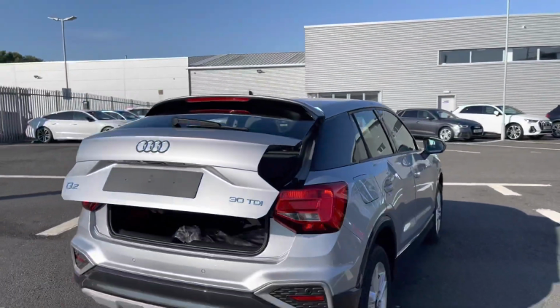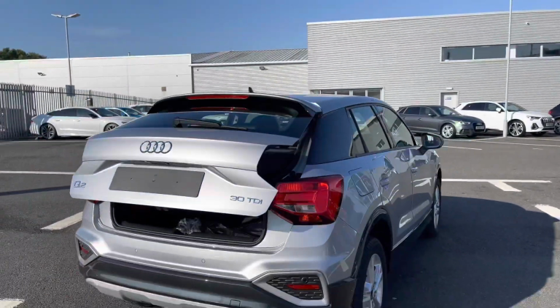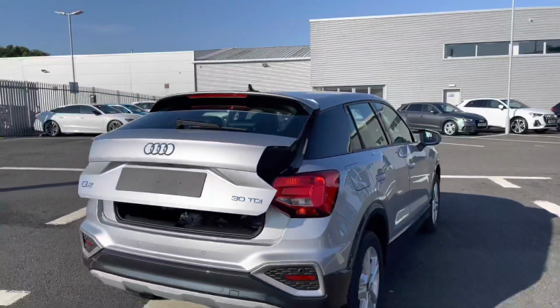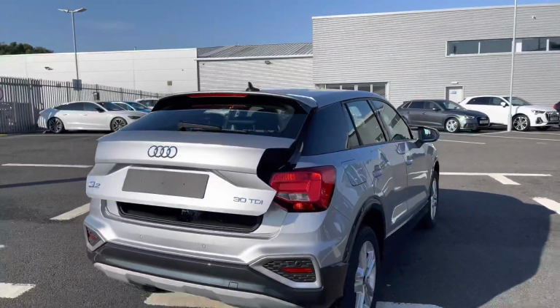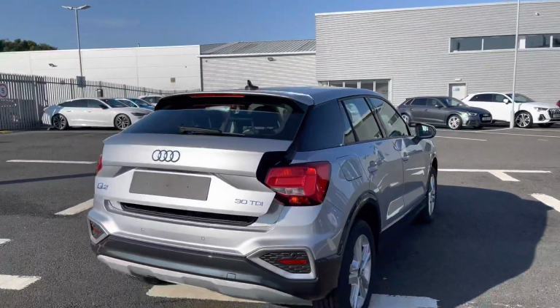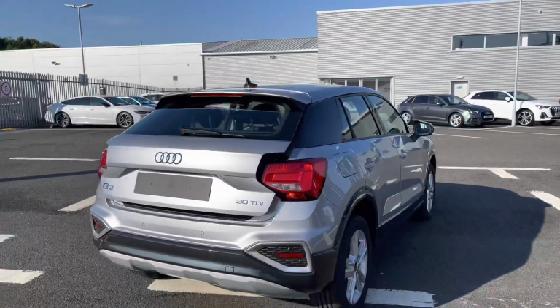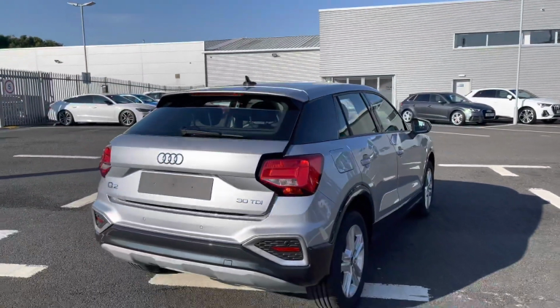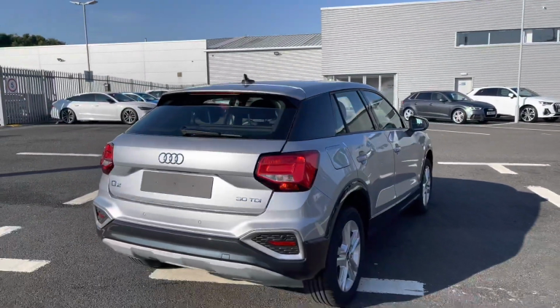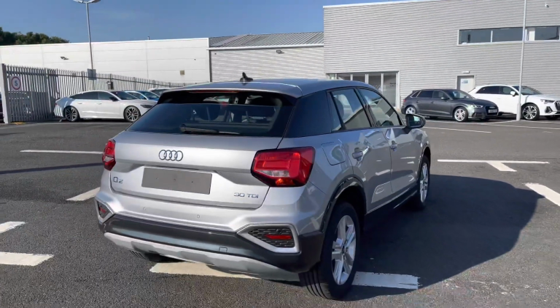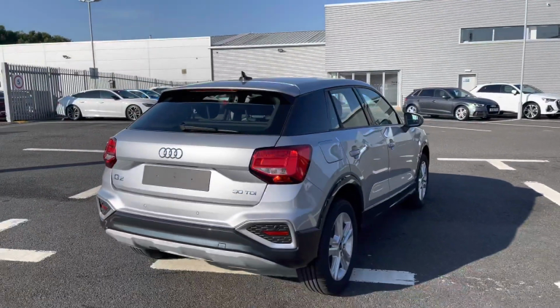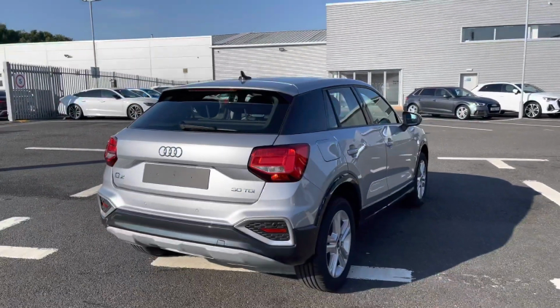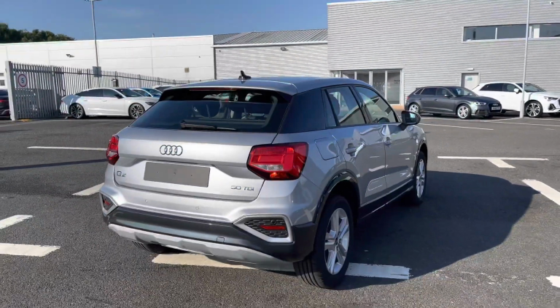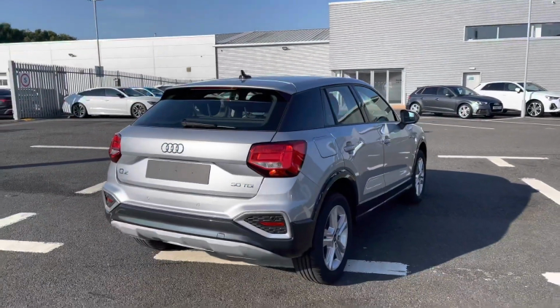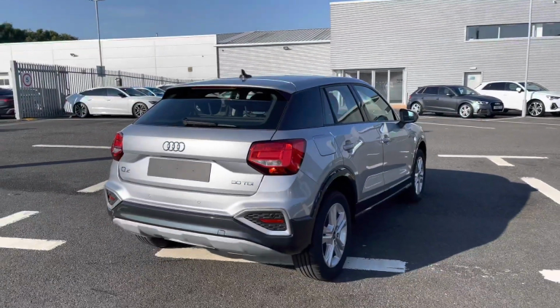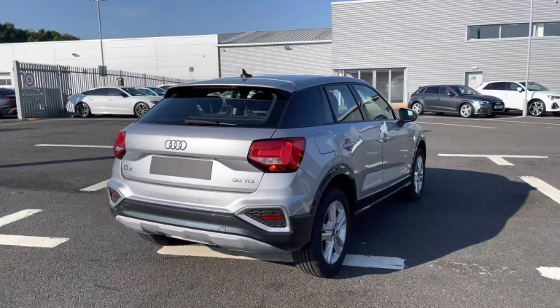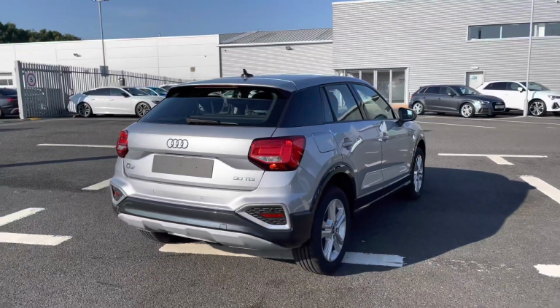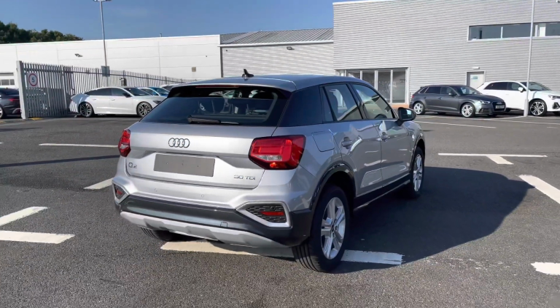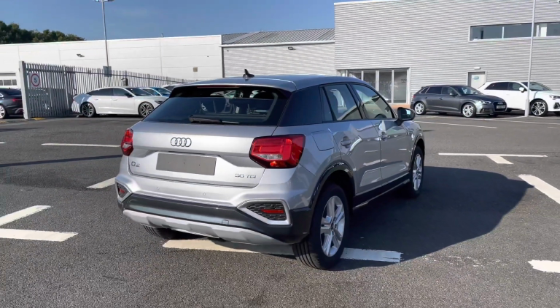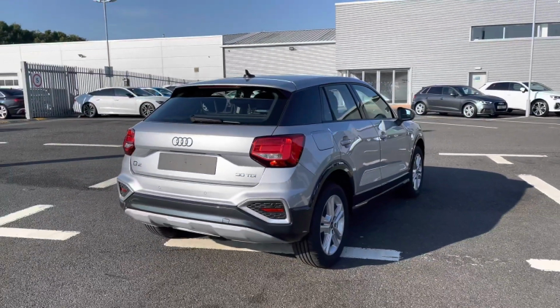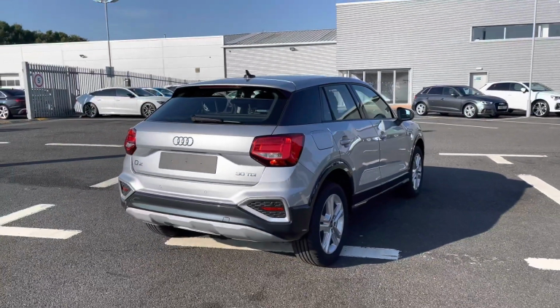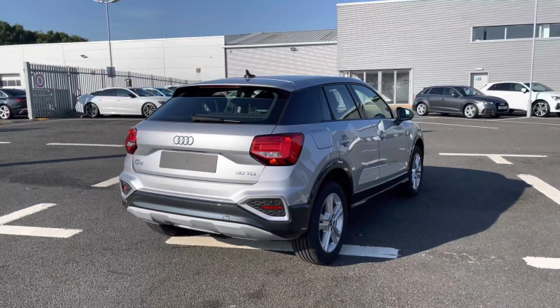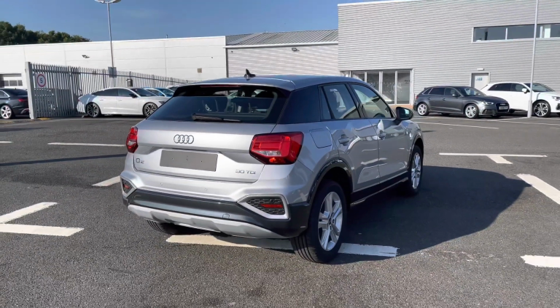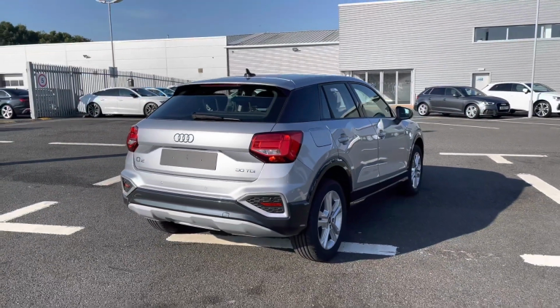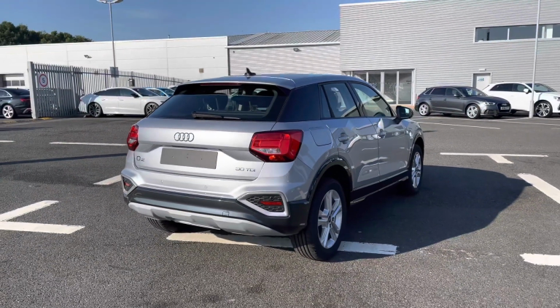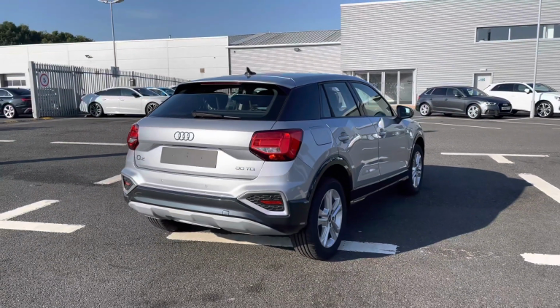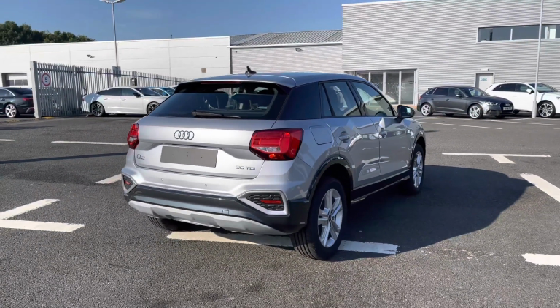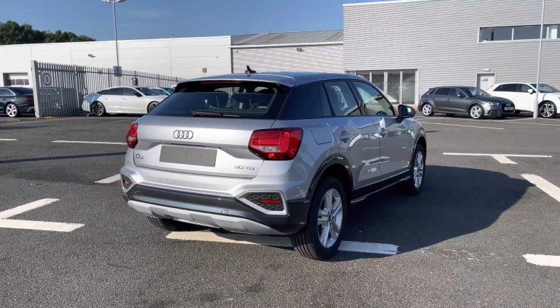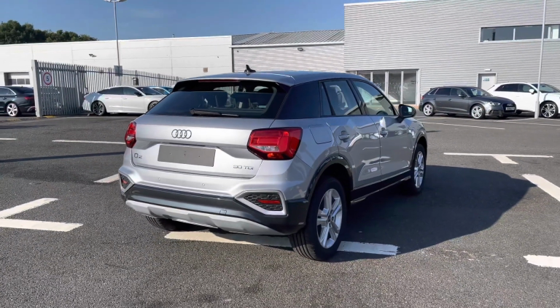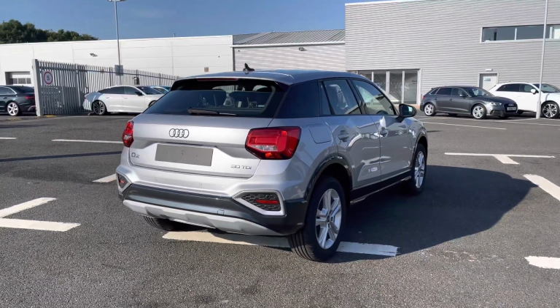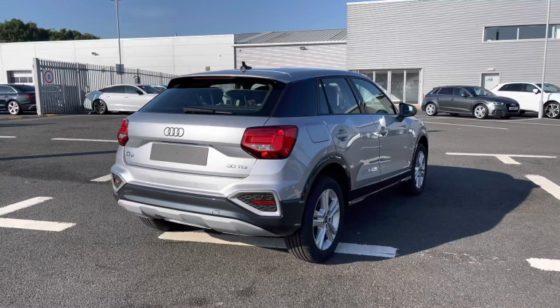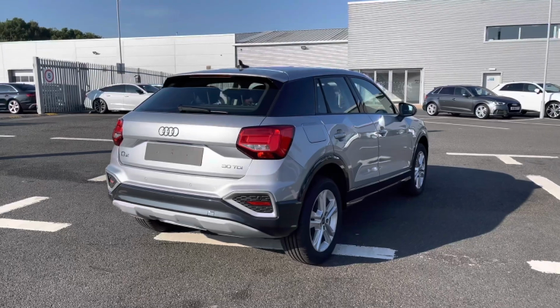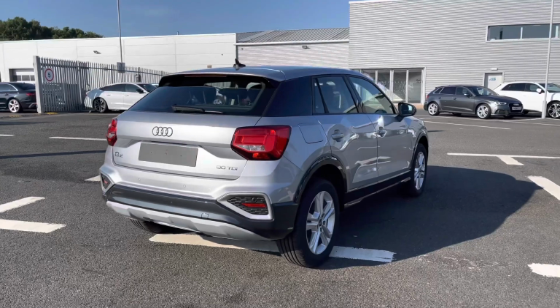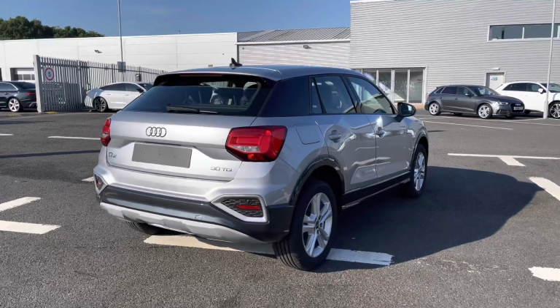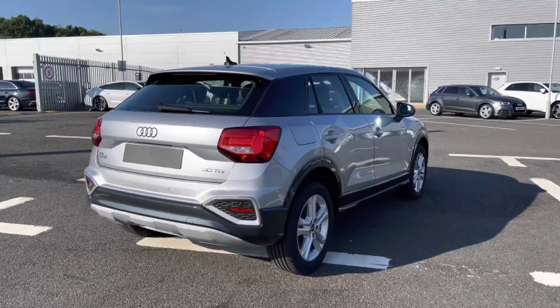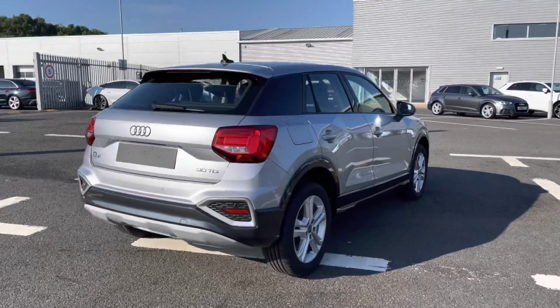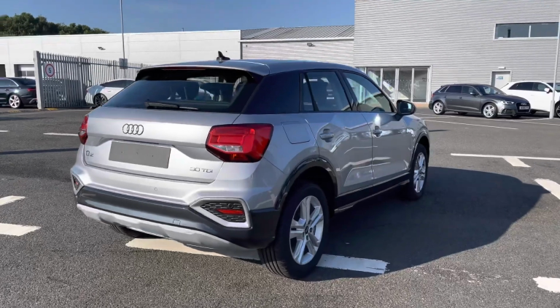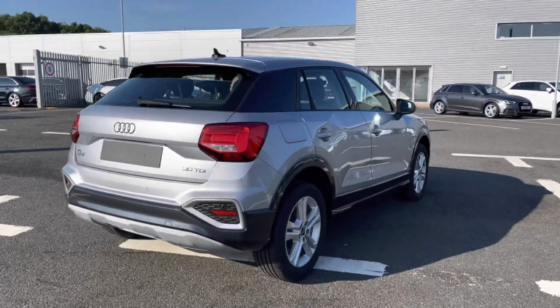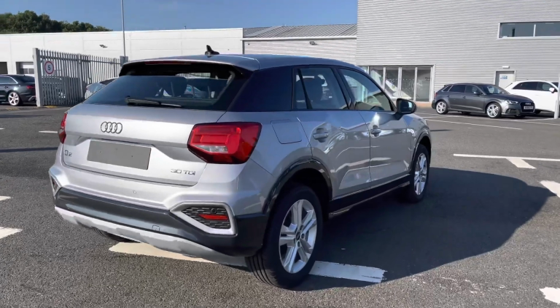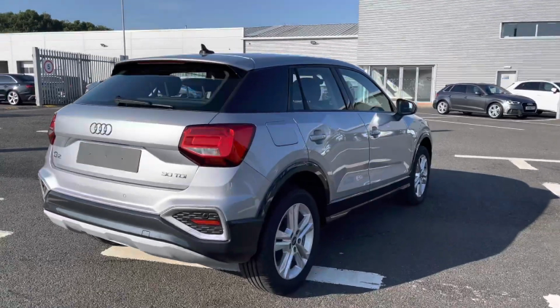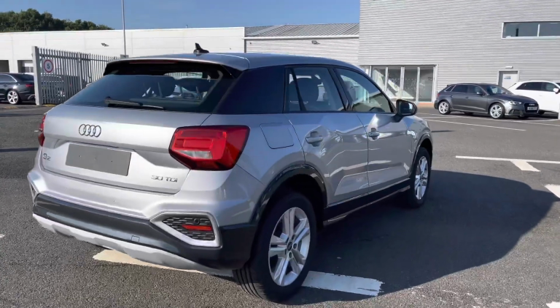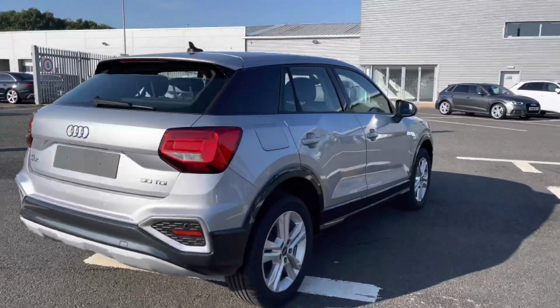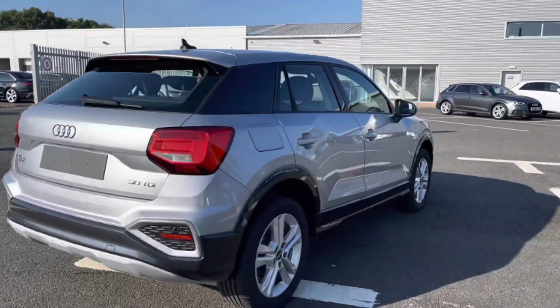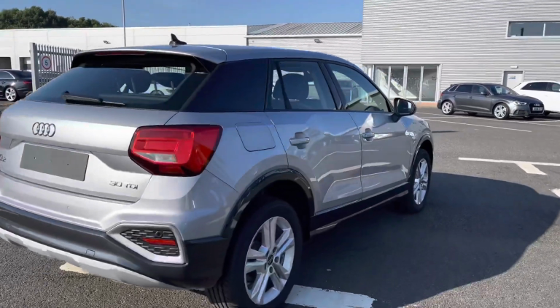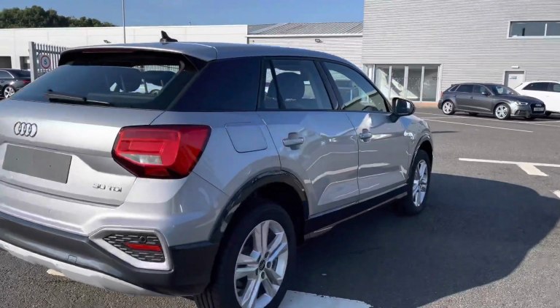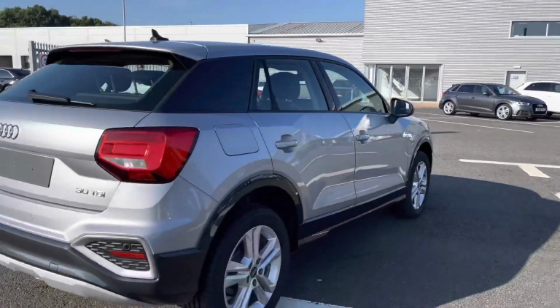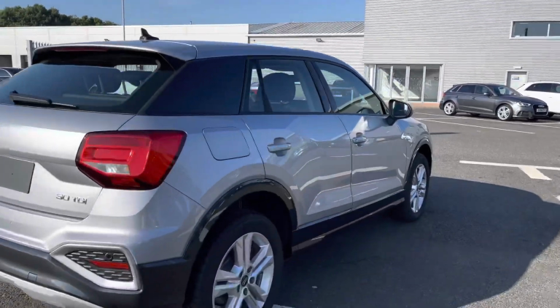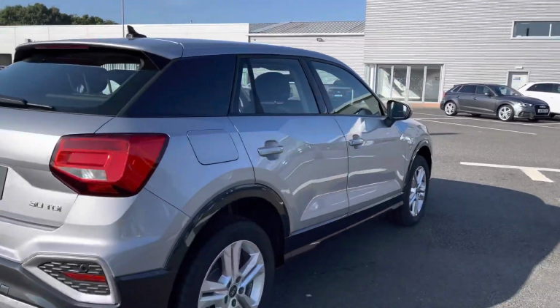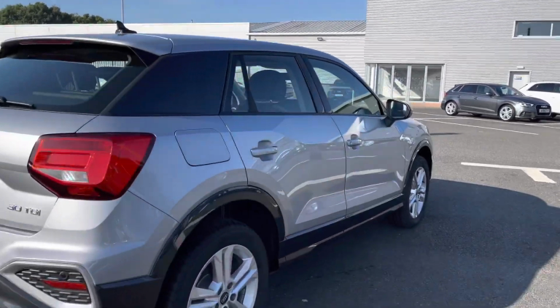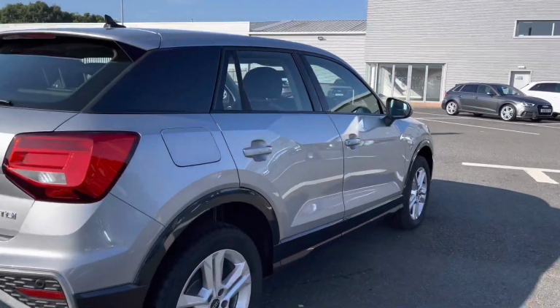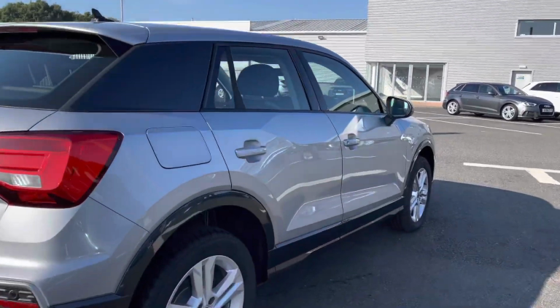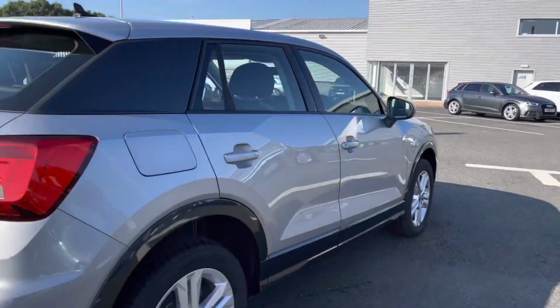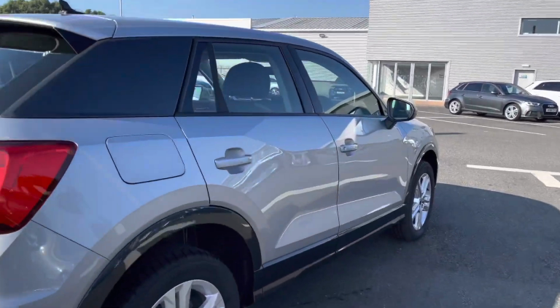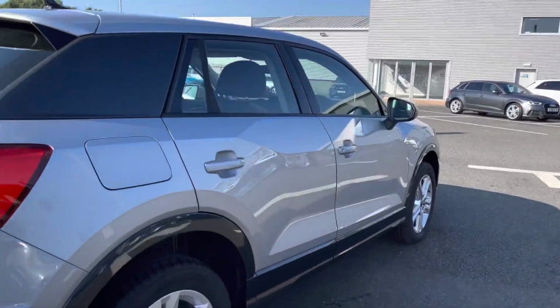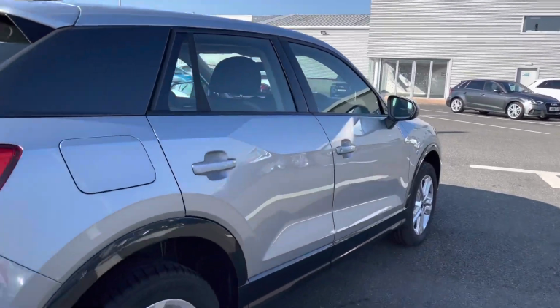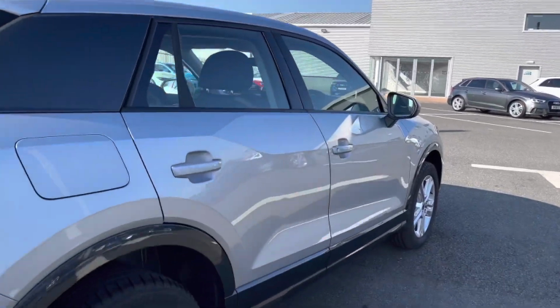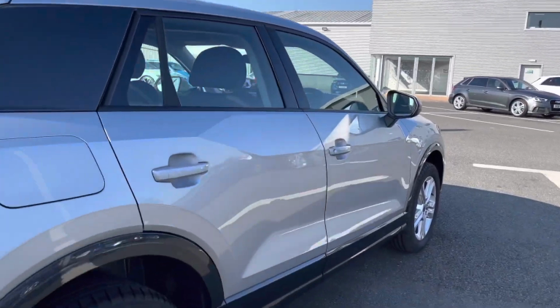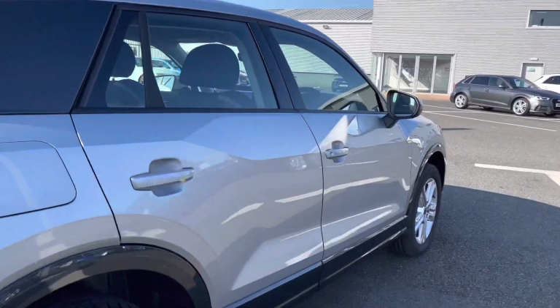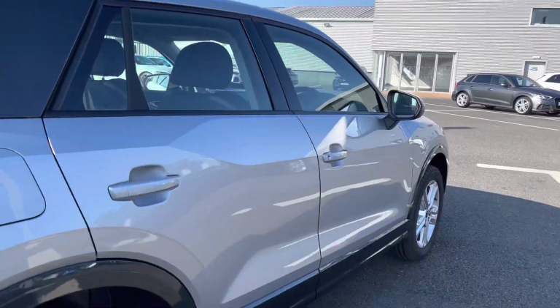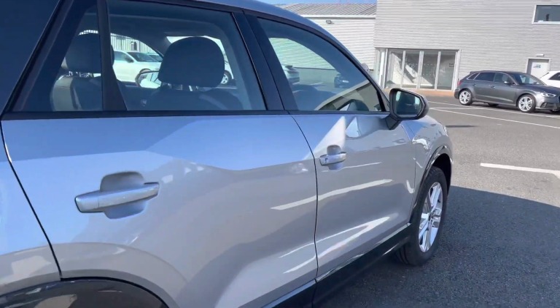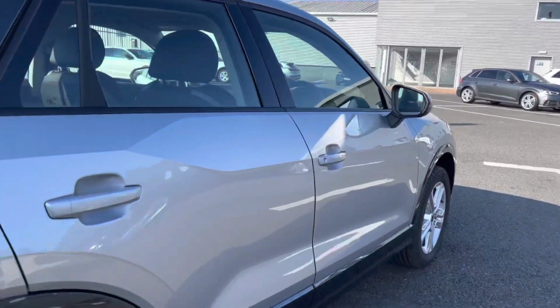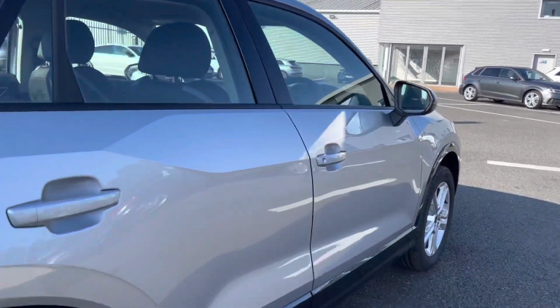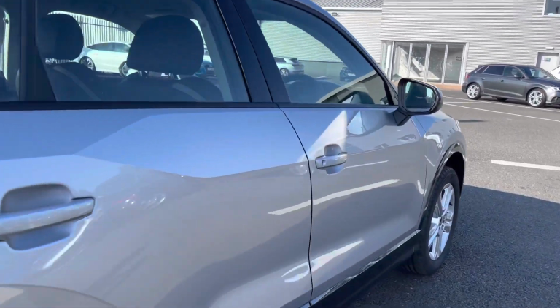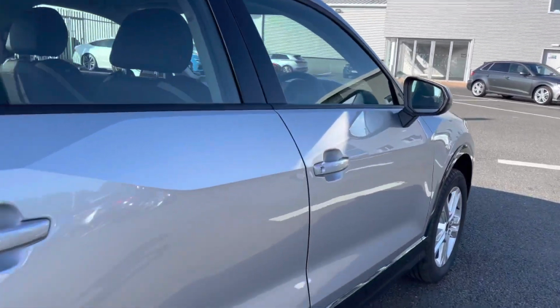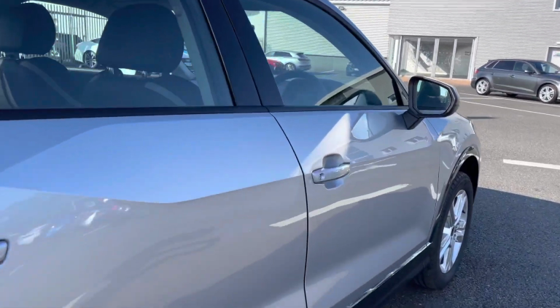The button at the top allows the power operated tailgate to close, making it very convenient especially if you do have your hands full.